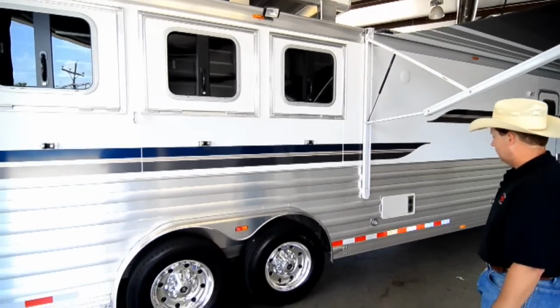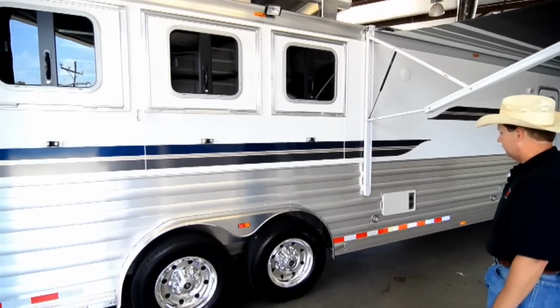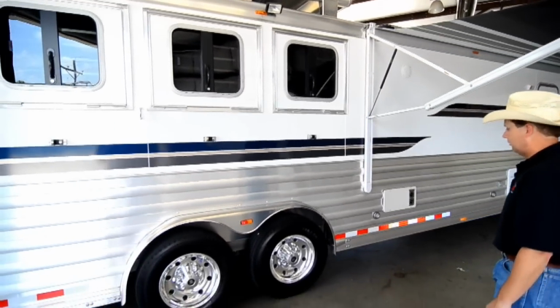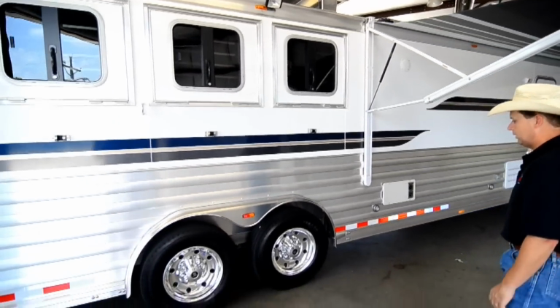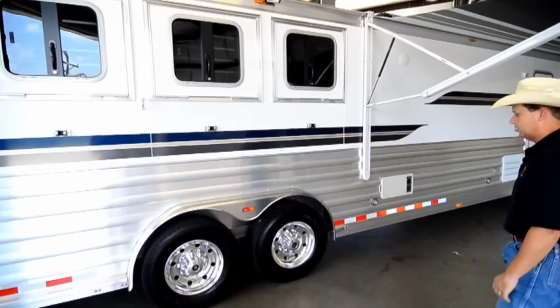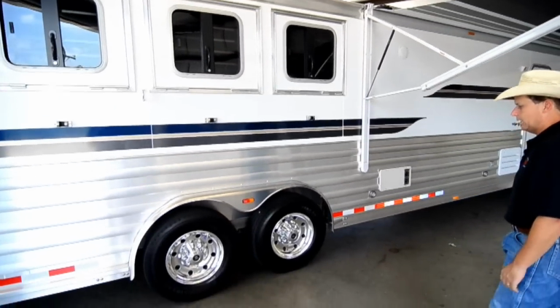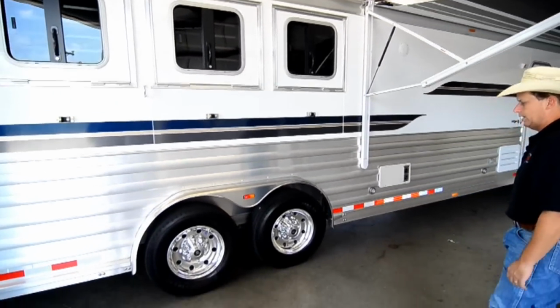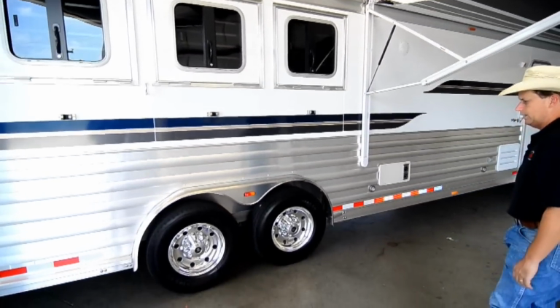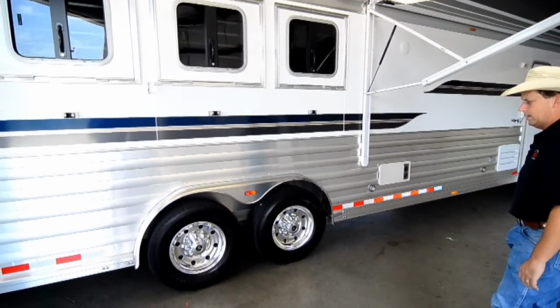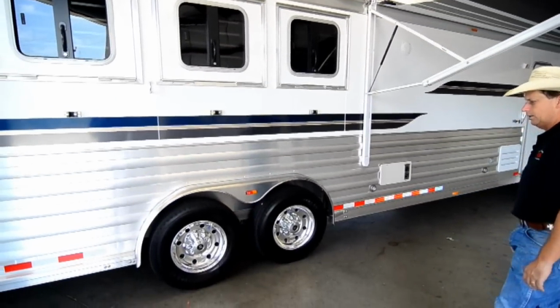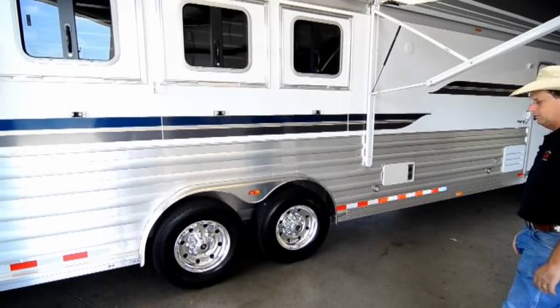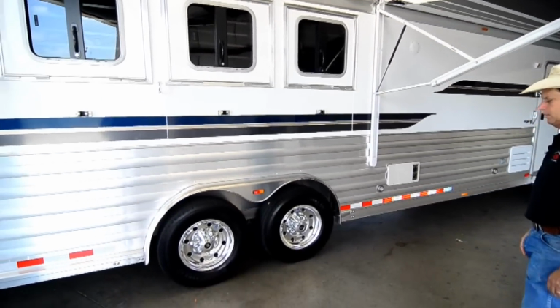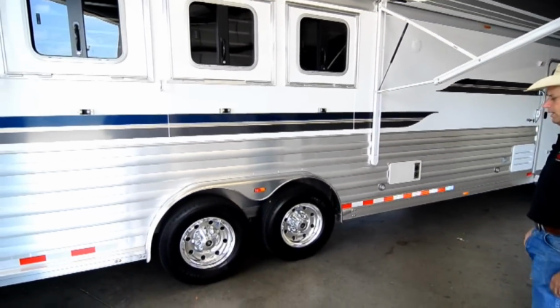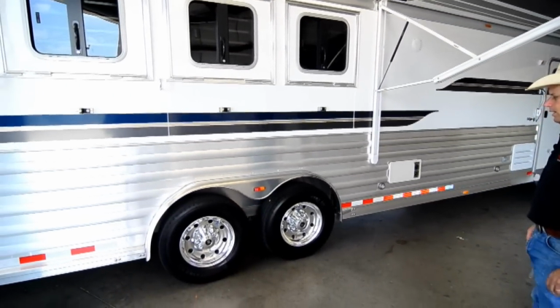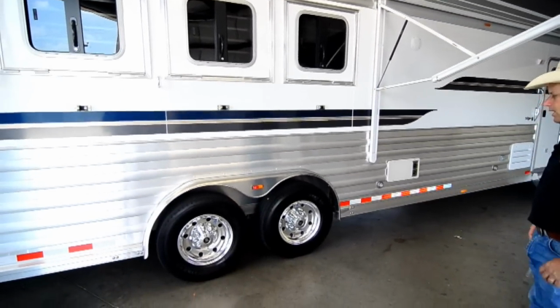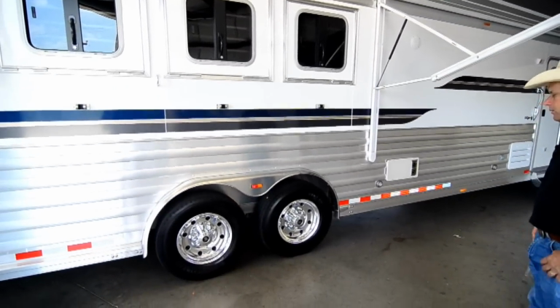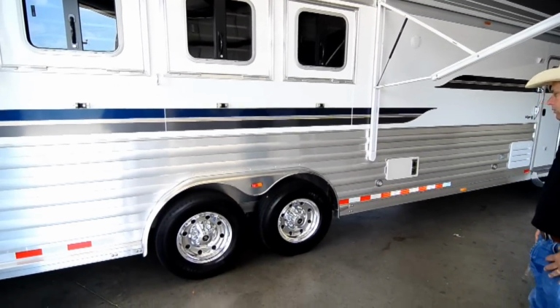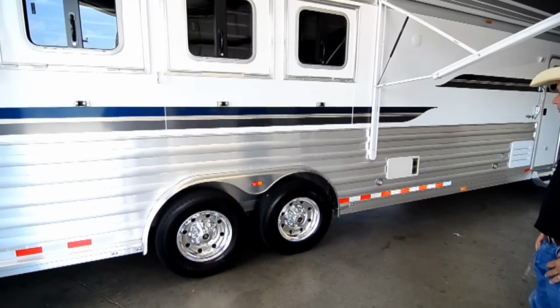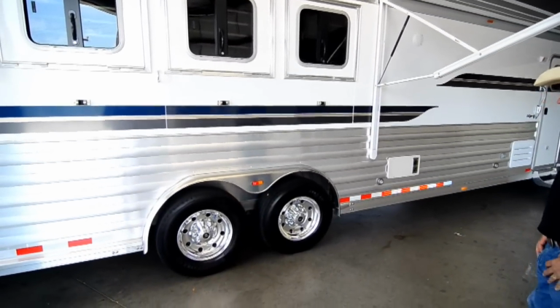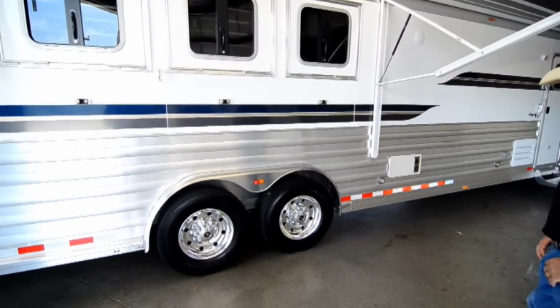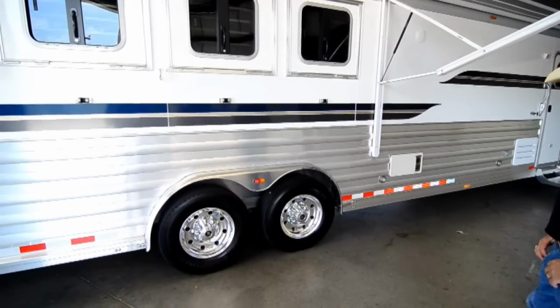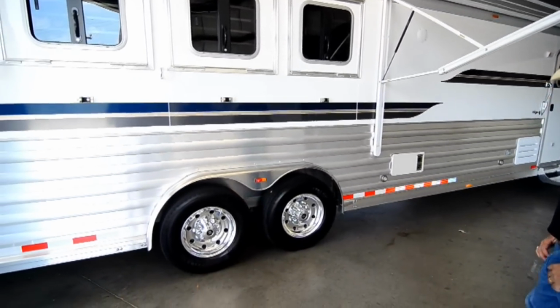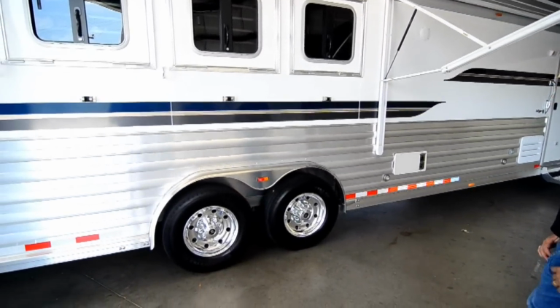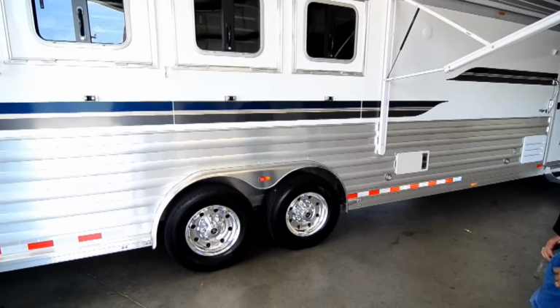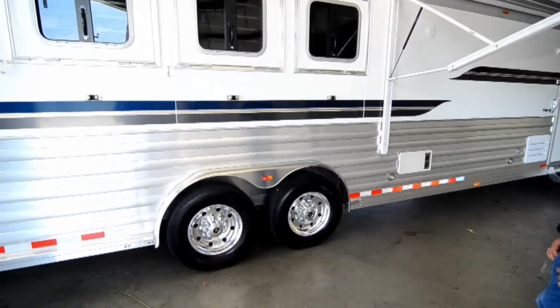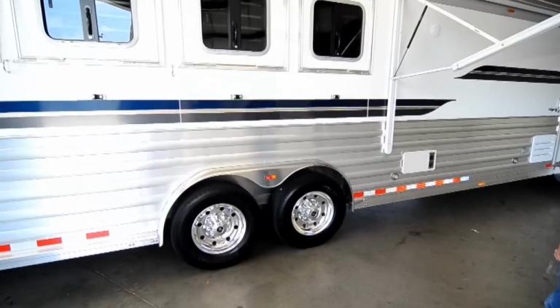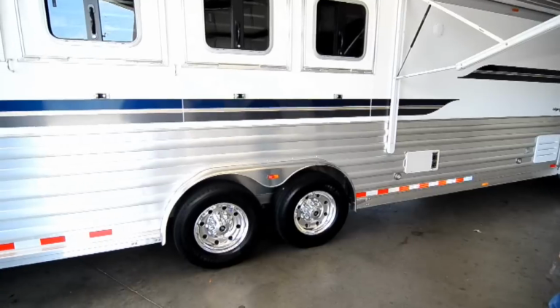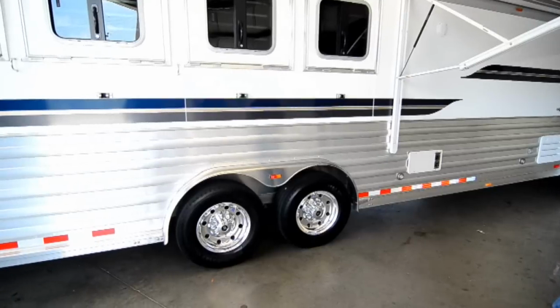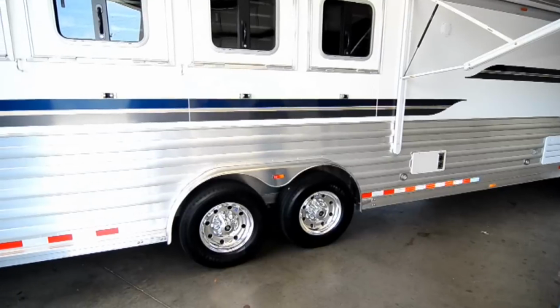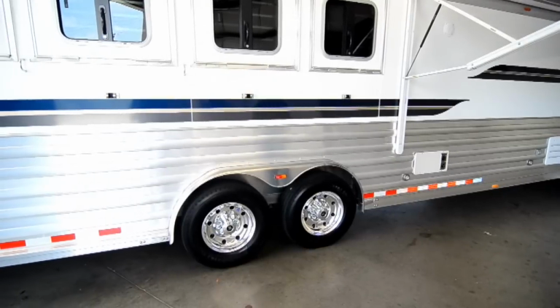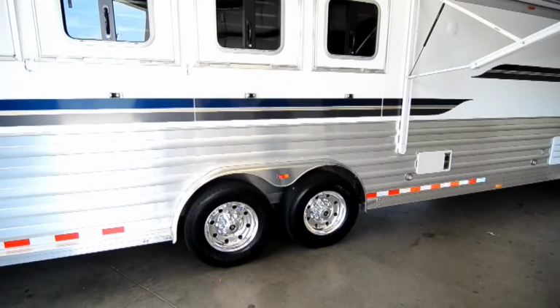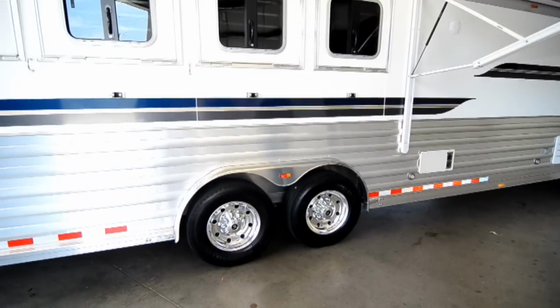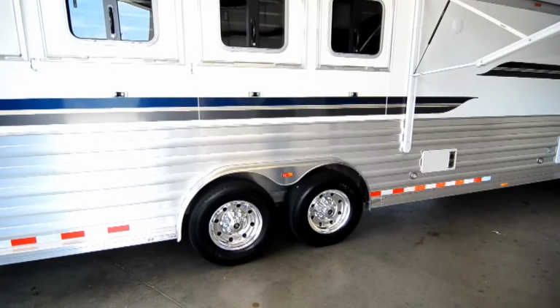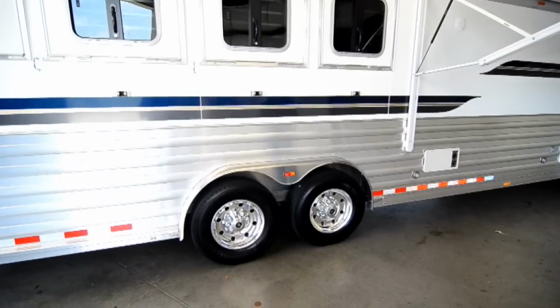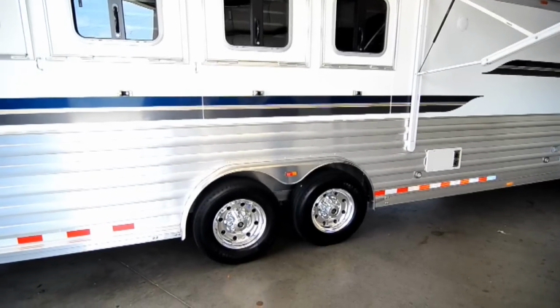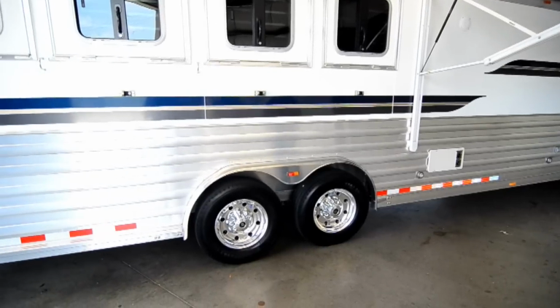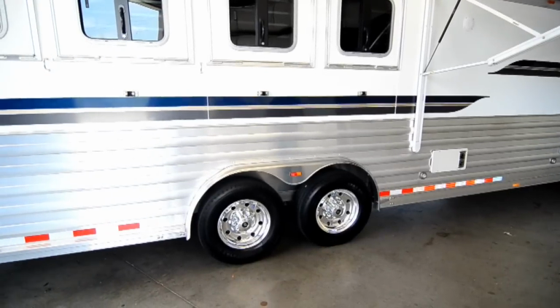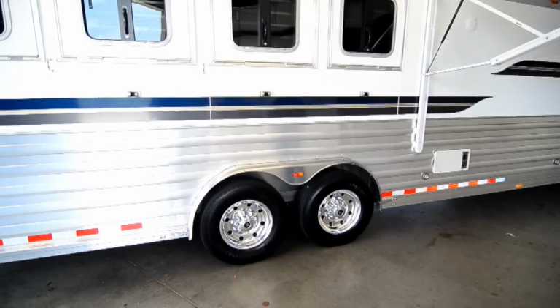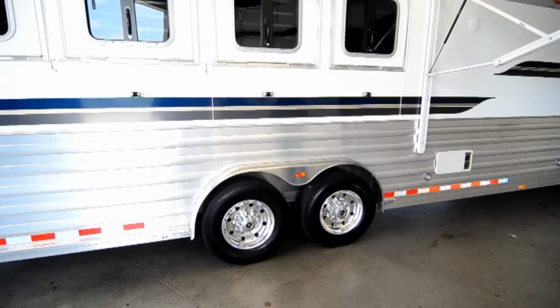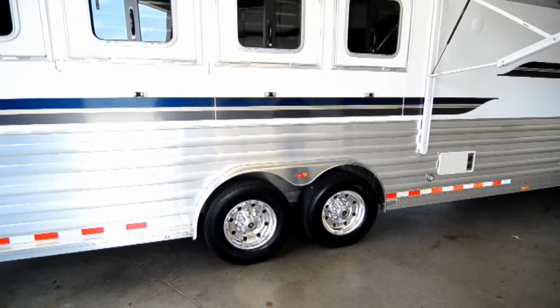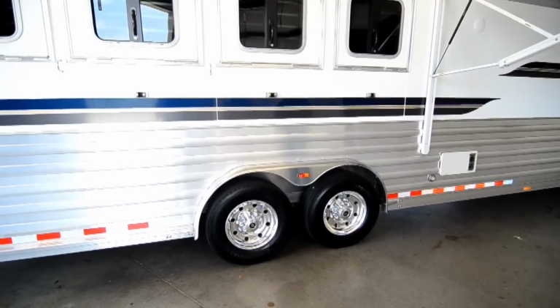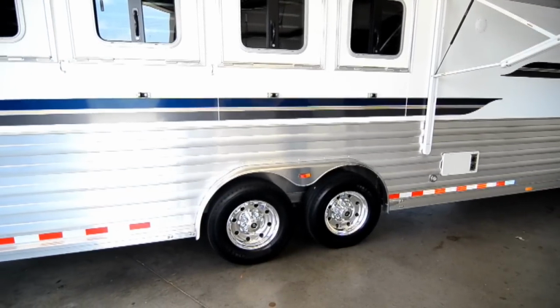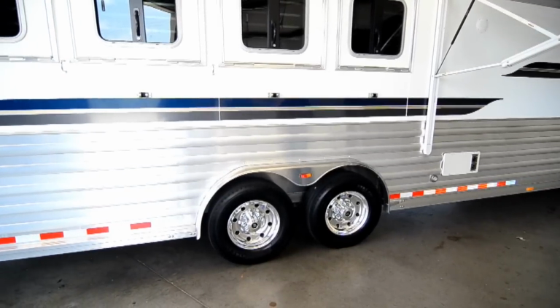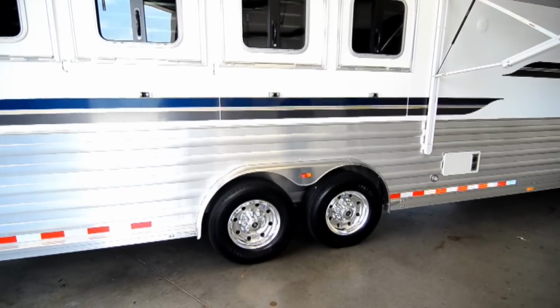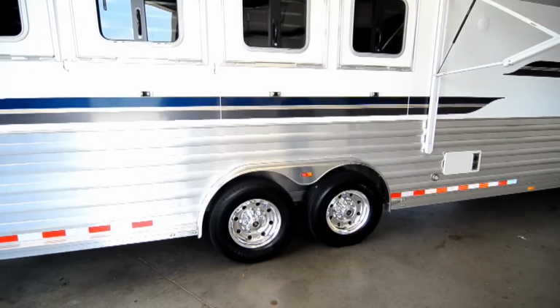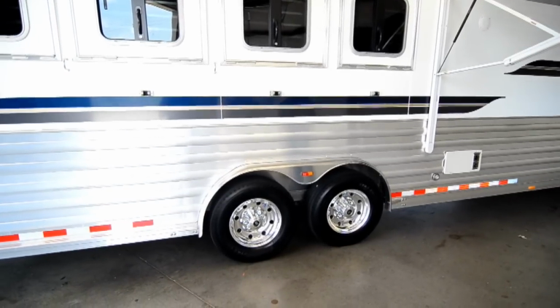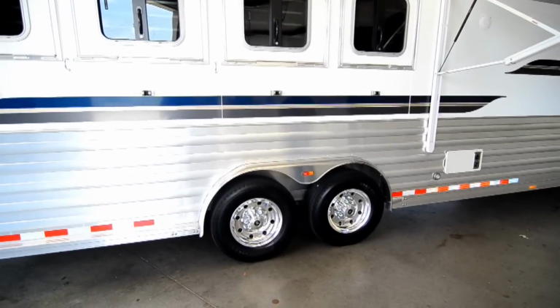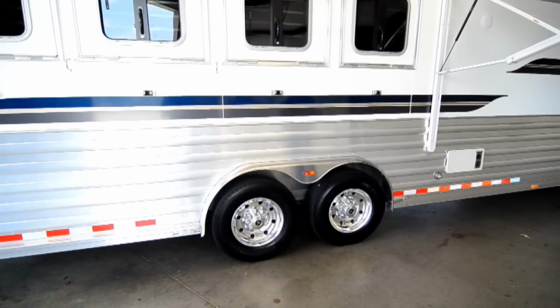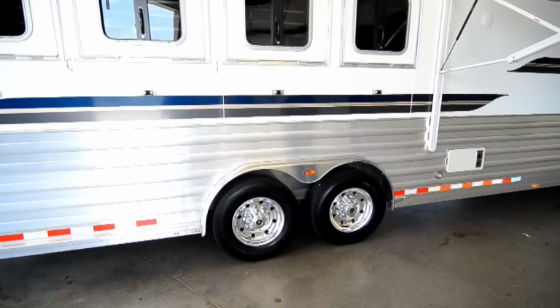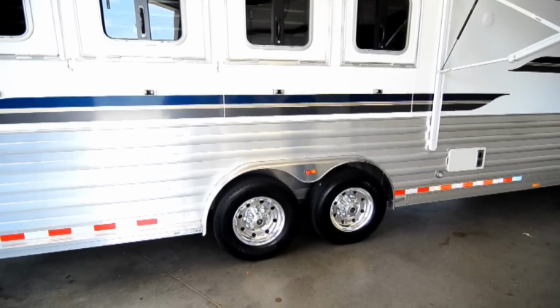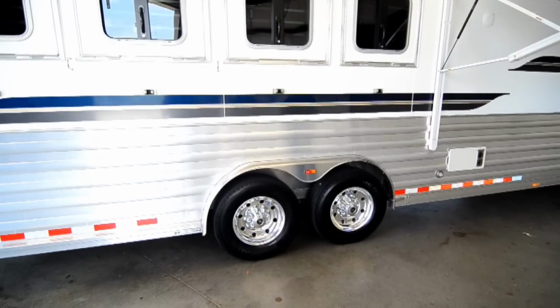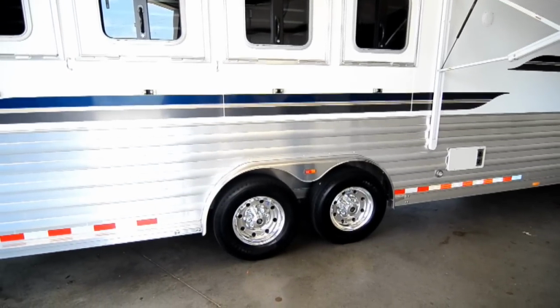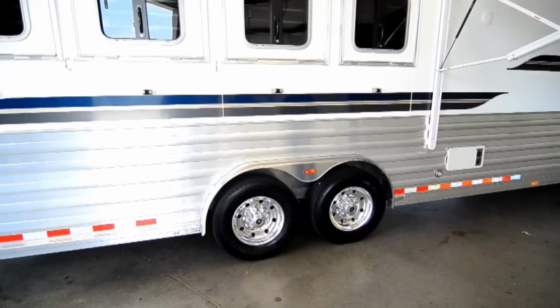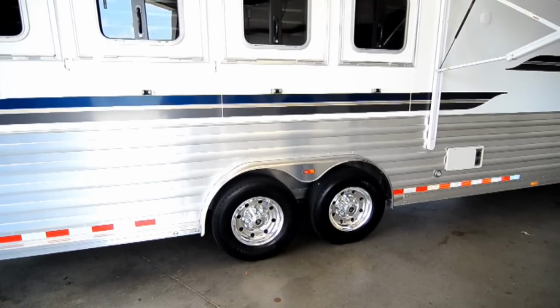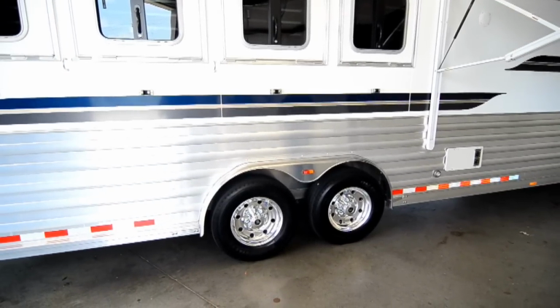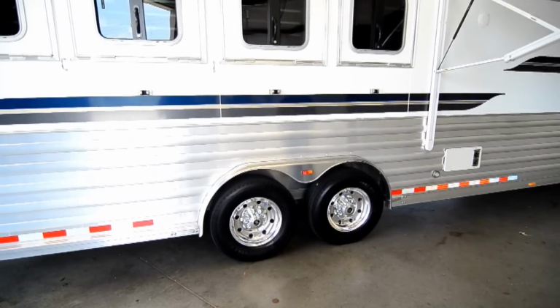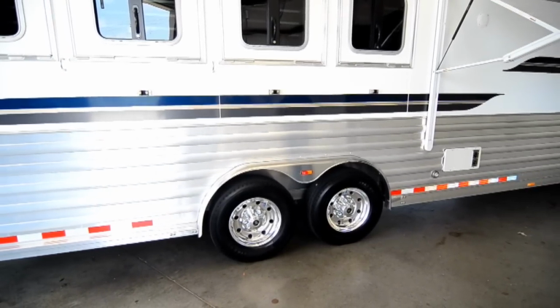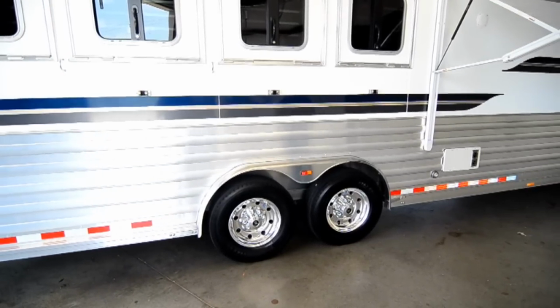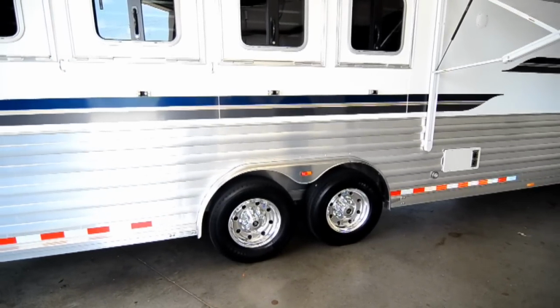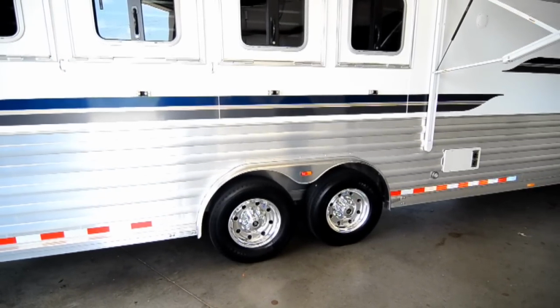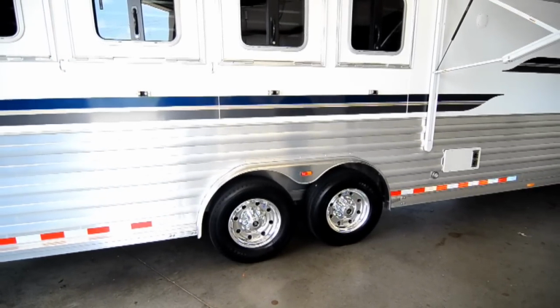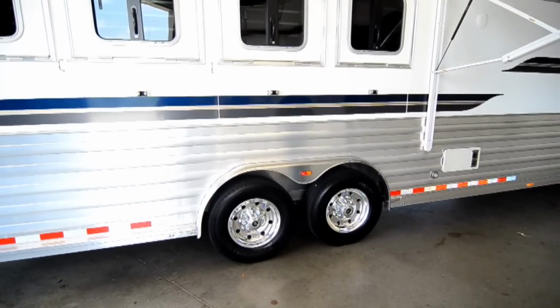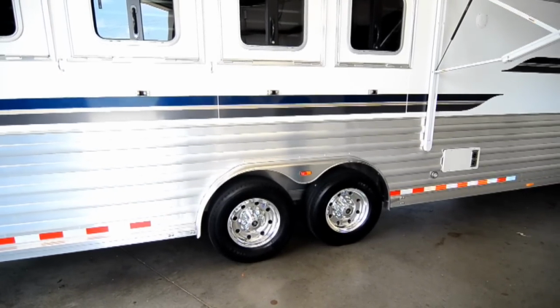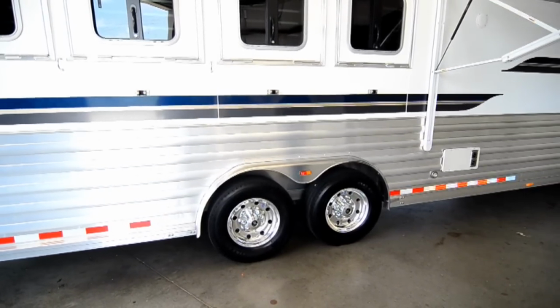The trailer has 8,000 pound axles, 17 and a half inch Alcoa aluminum wheels, and 18 ply Michelin tires.